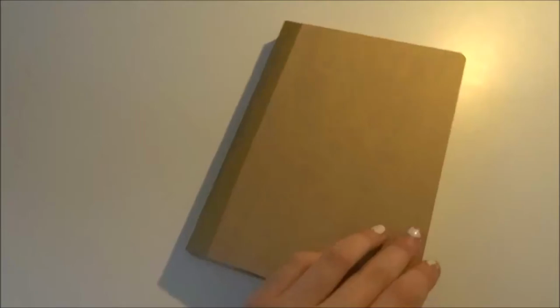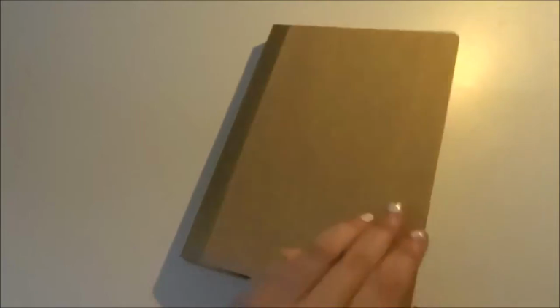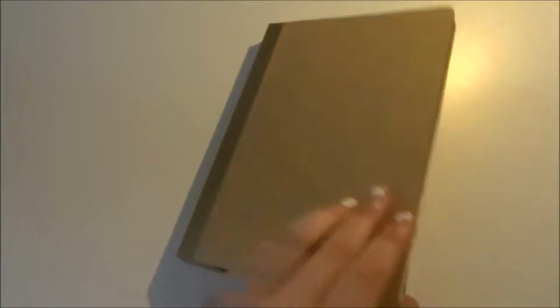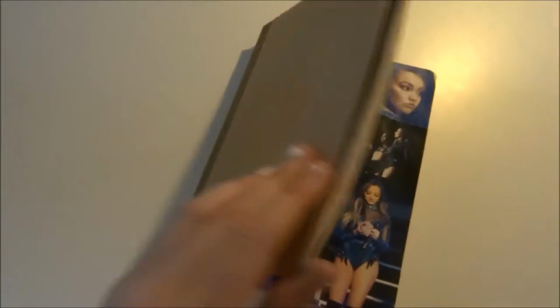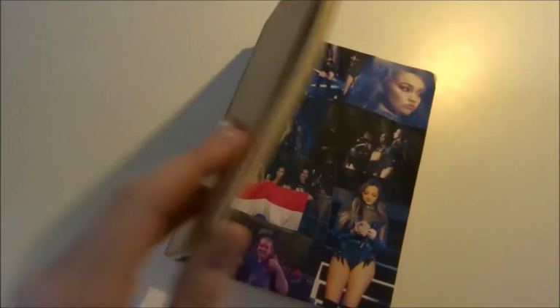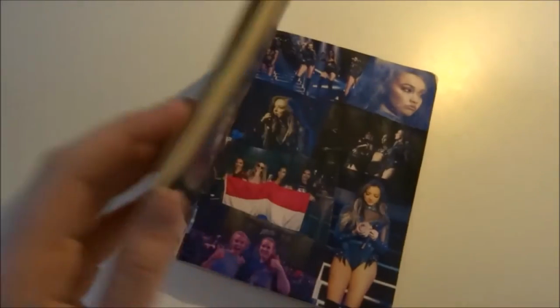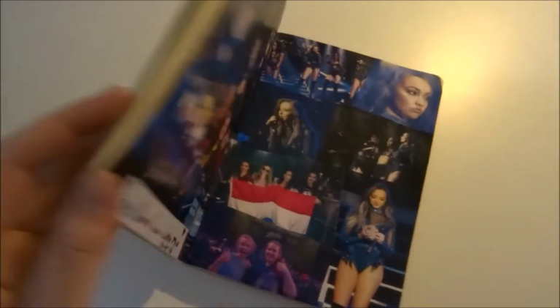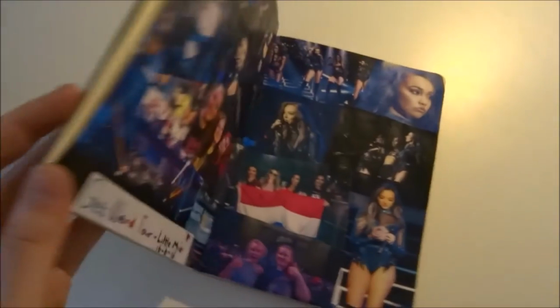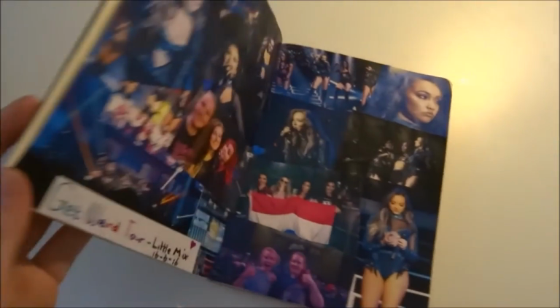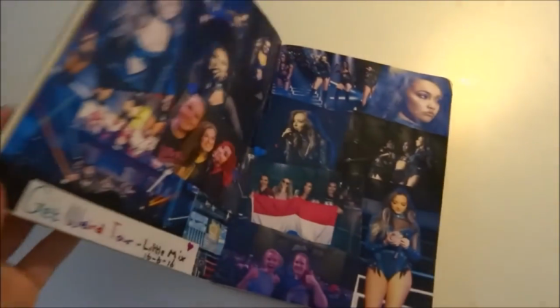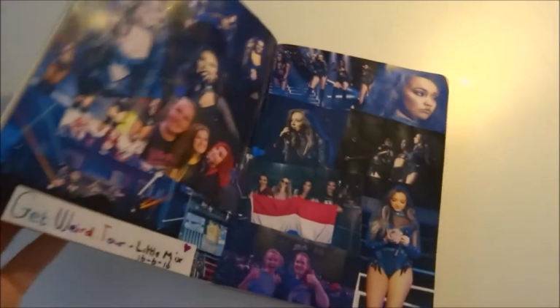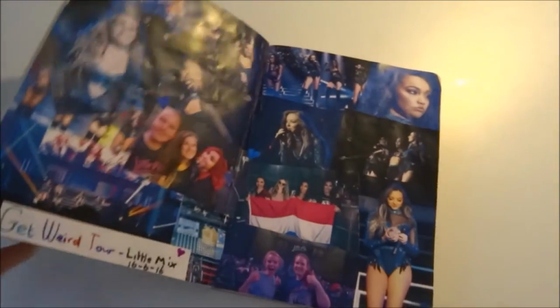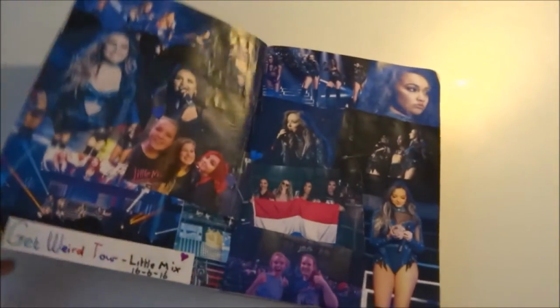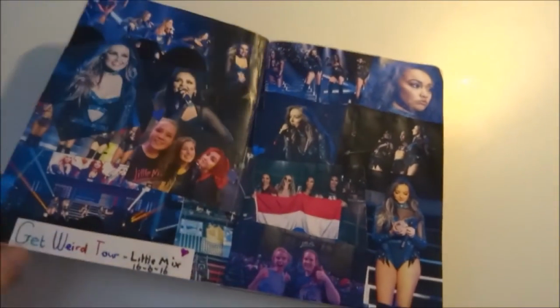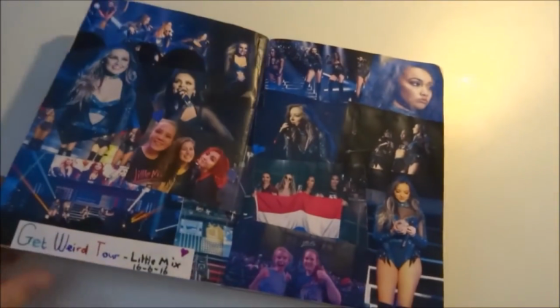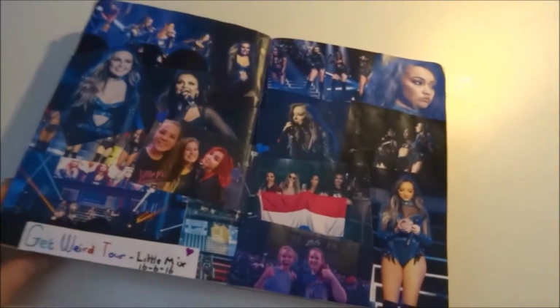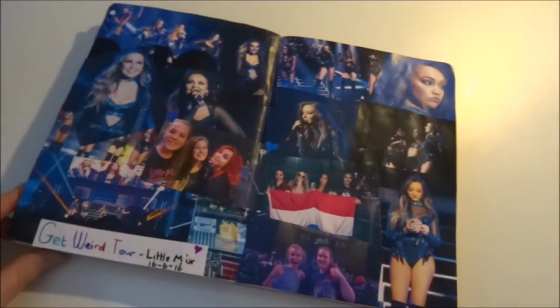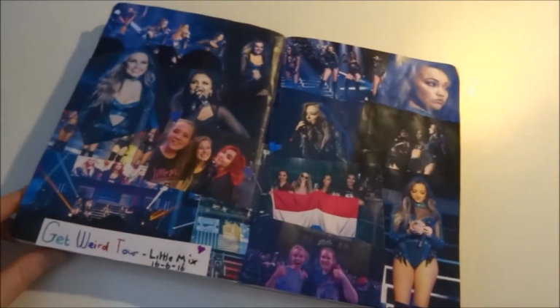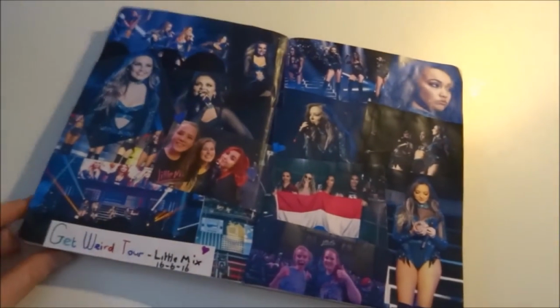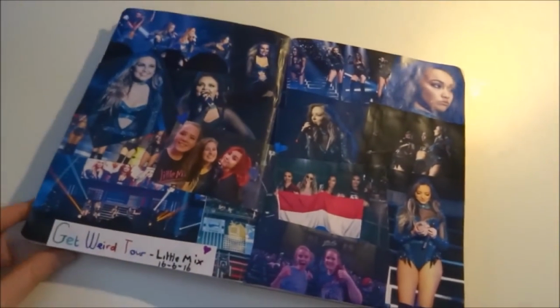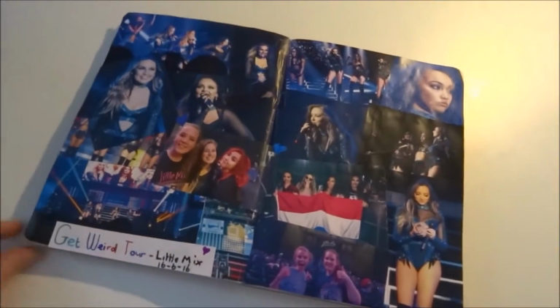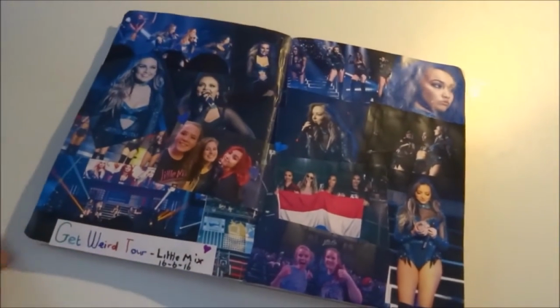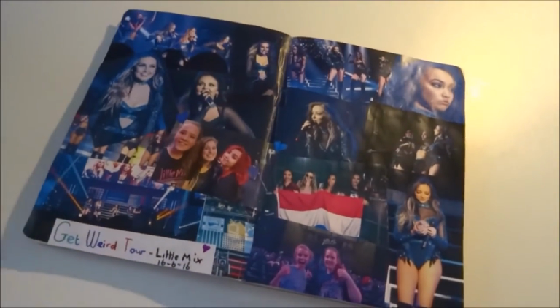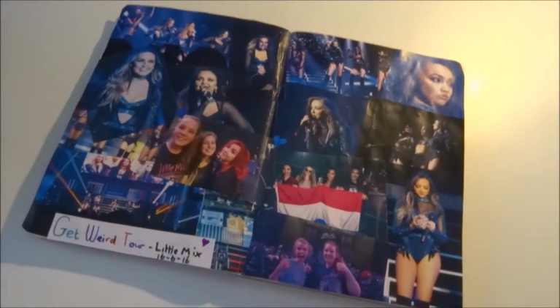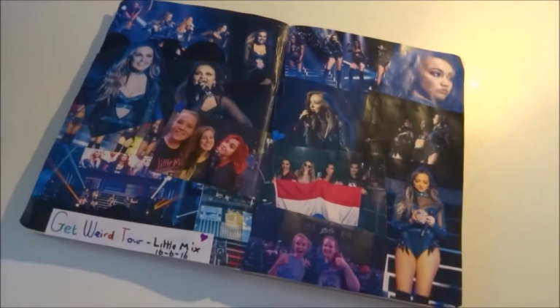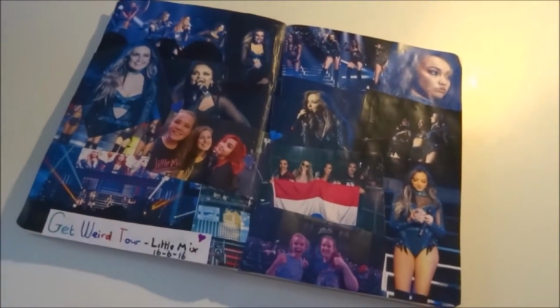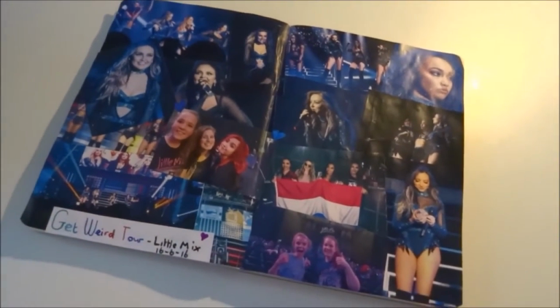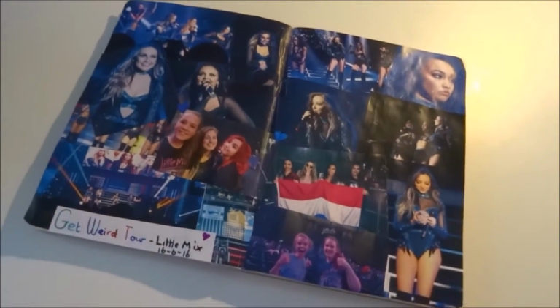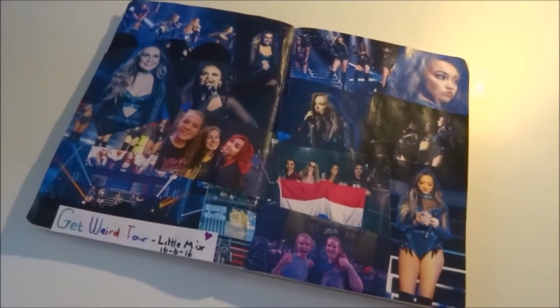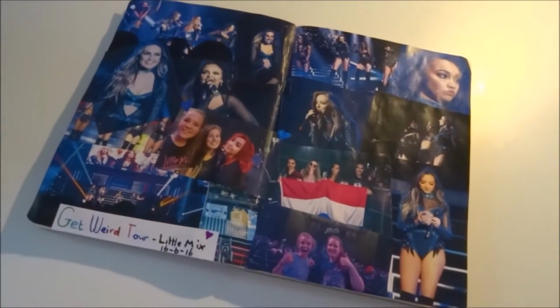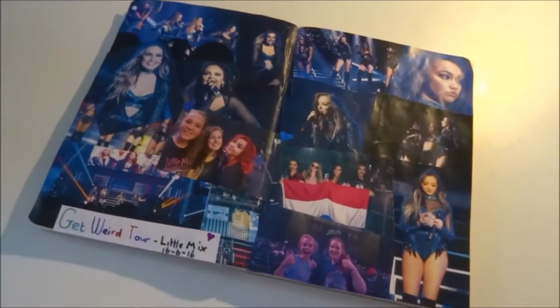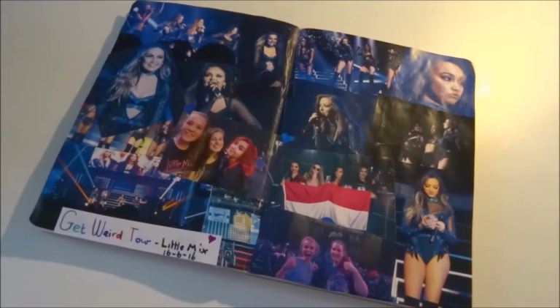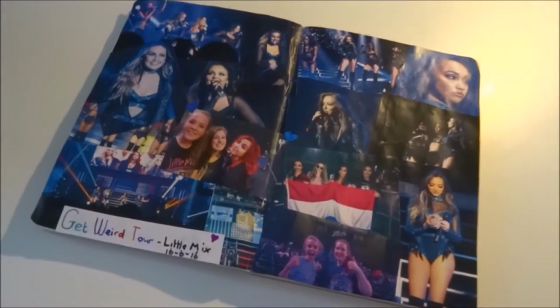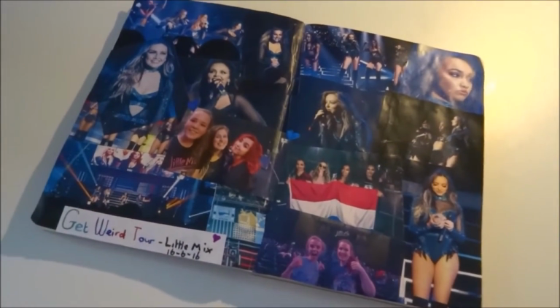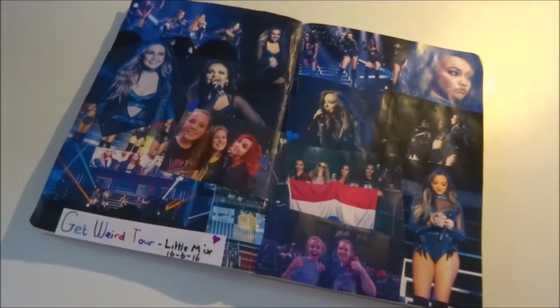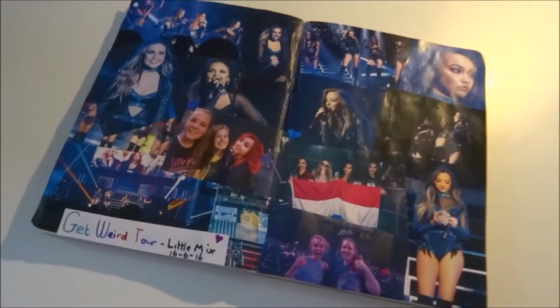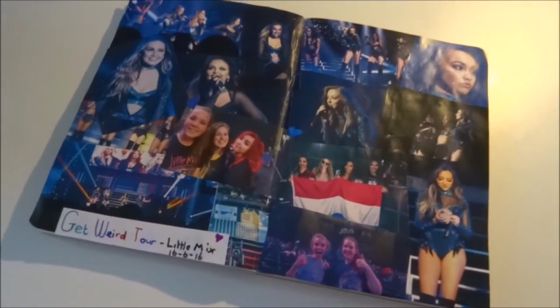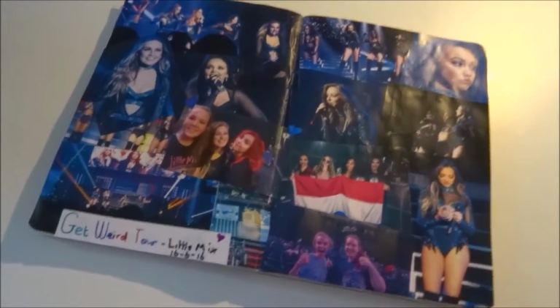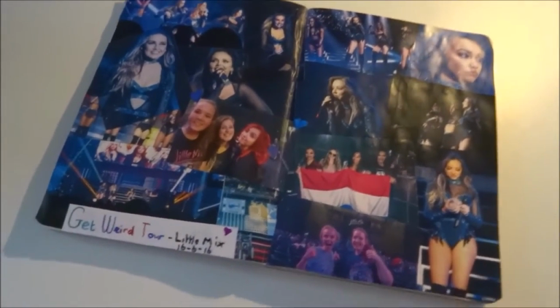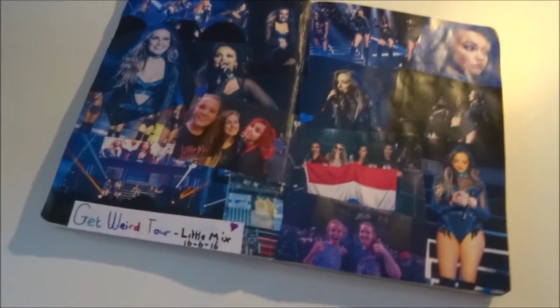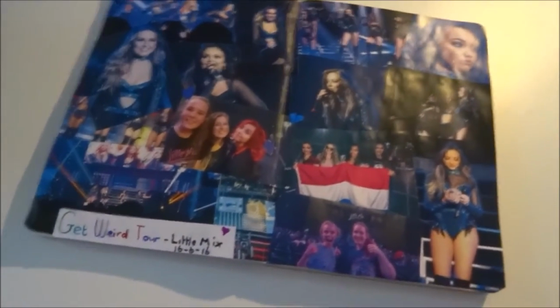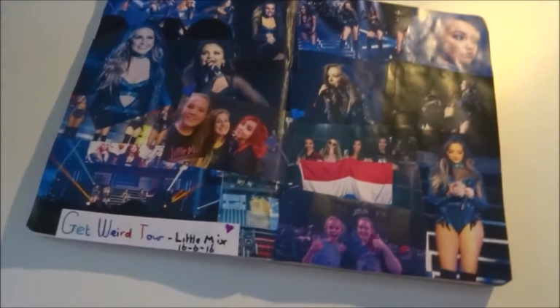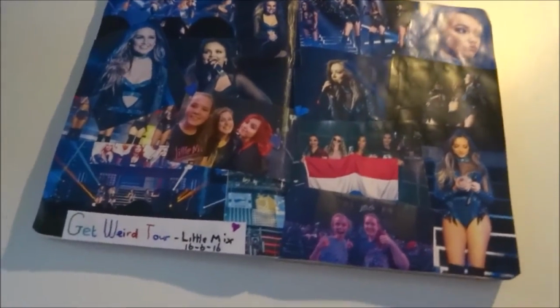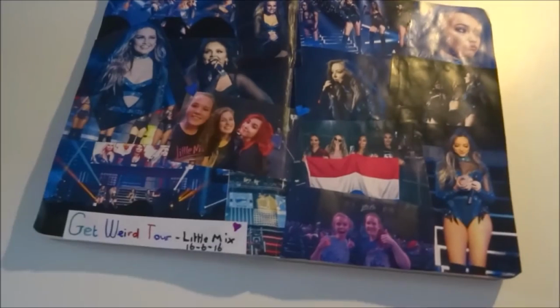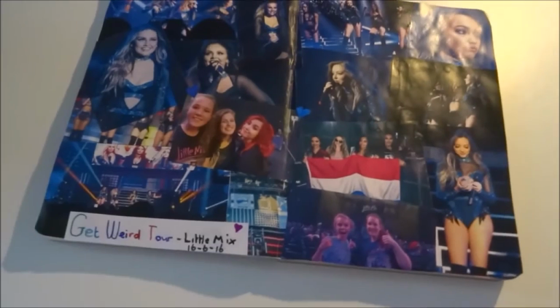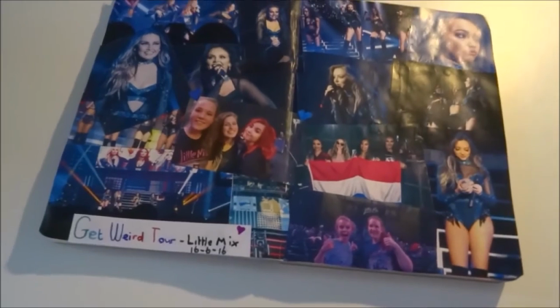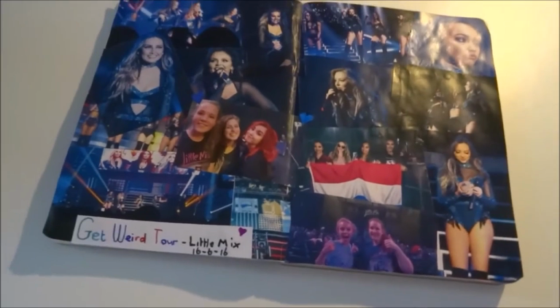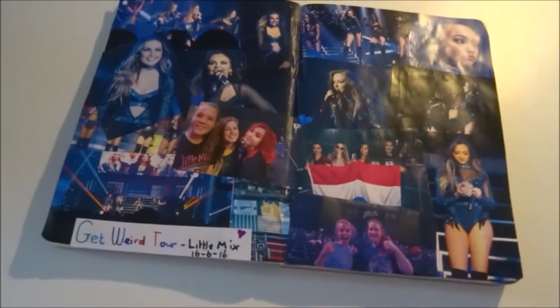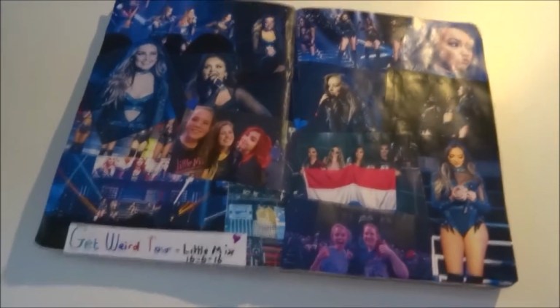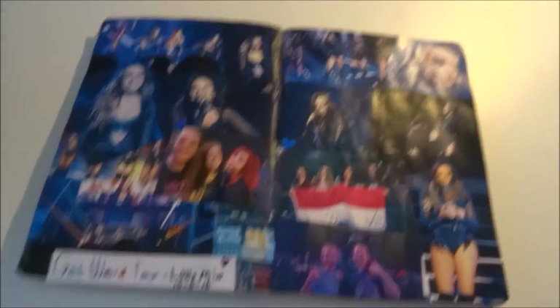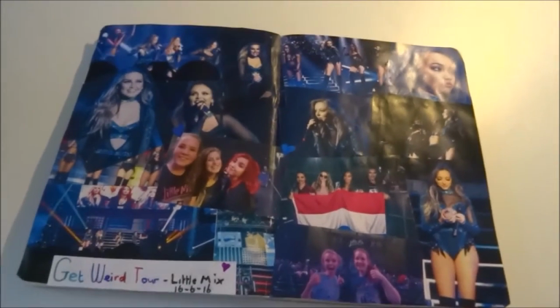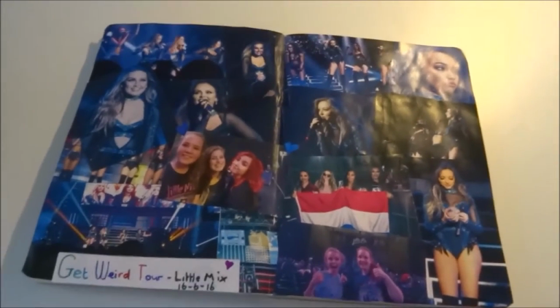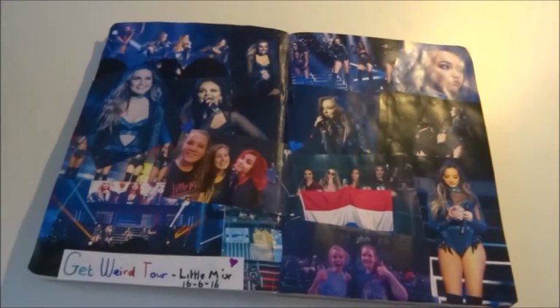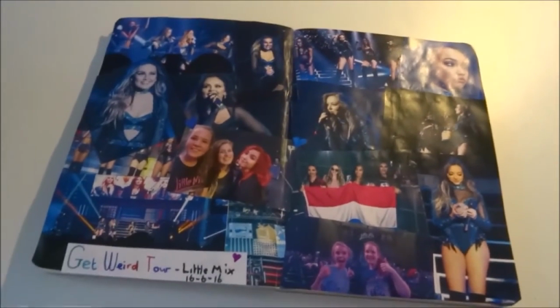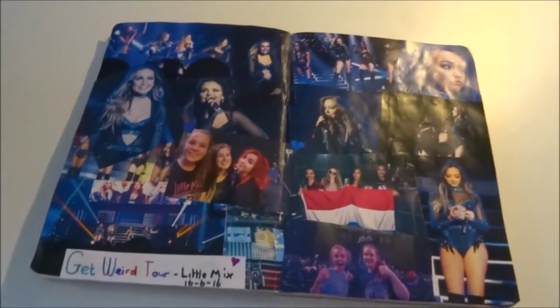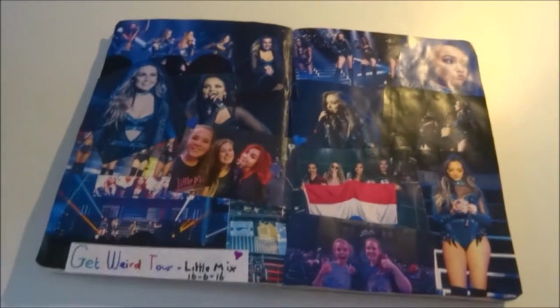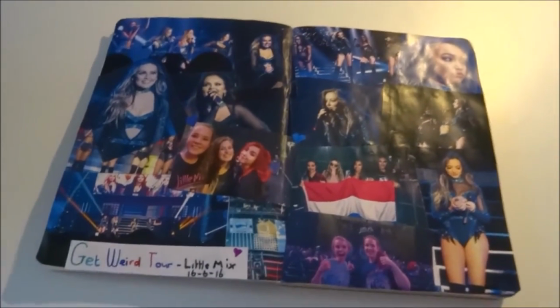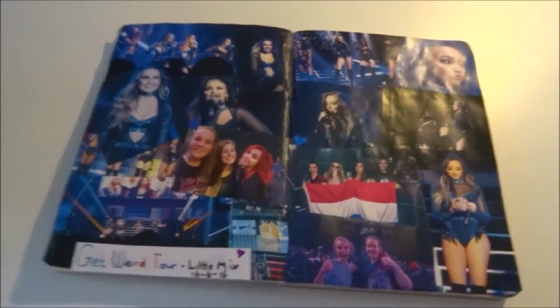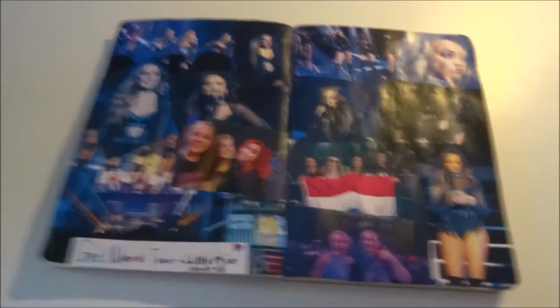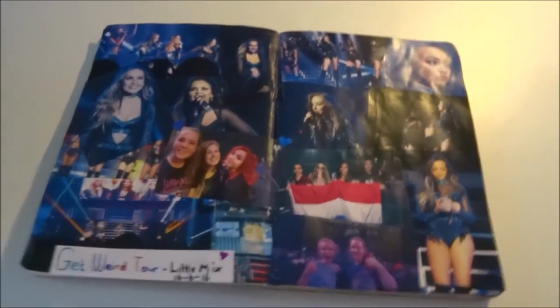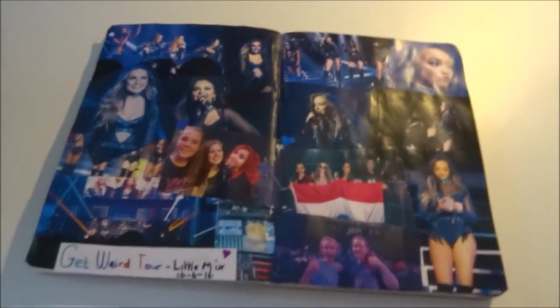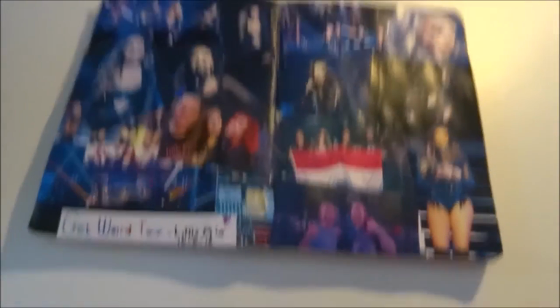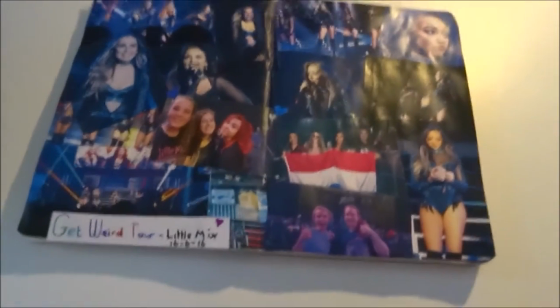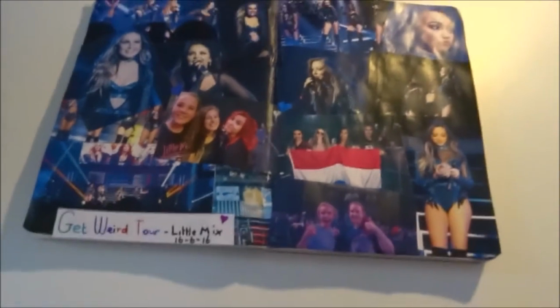Hey guys, in this video I'm going to show you how I made this Little Miss Get Weird Tool notebook, and I hope you enjoy it.